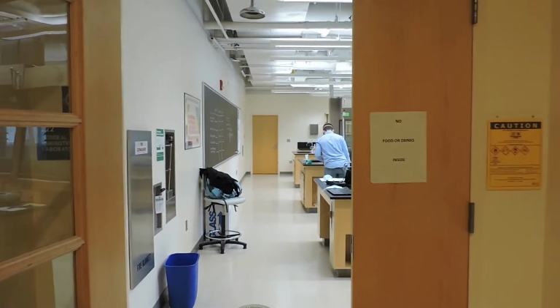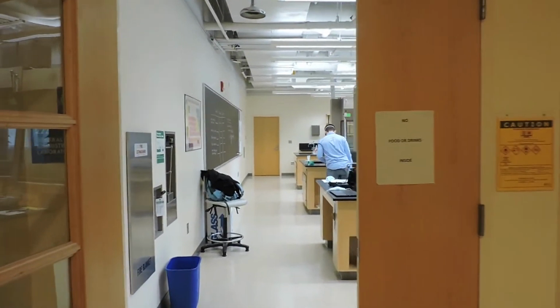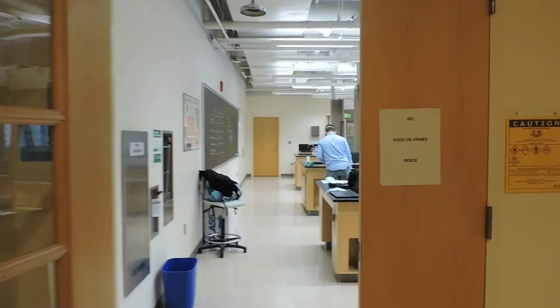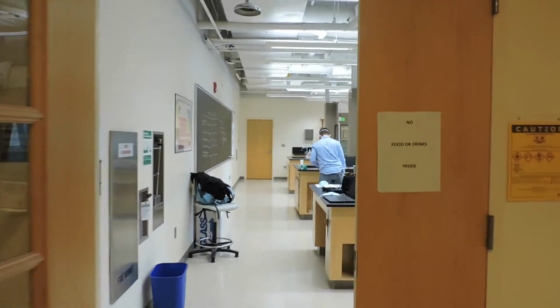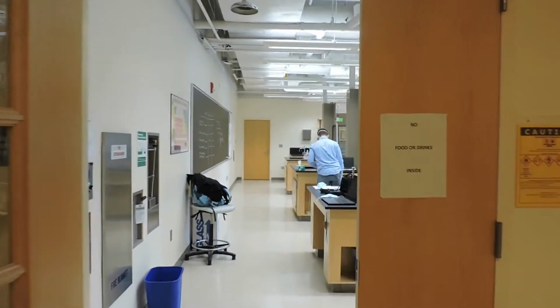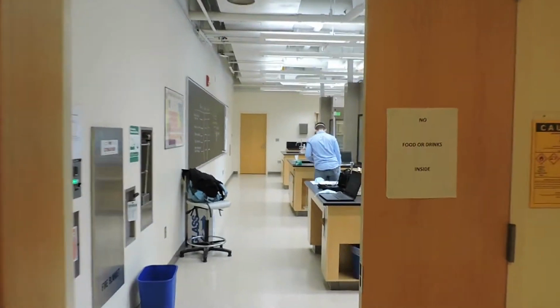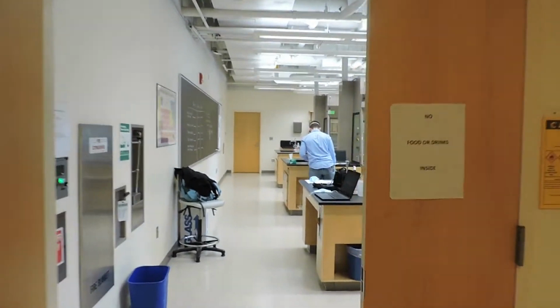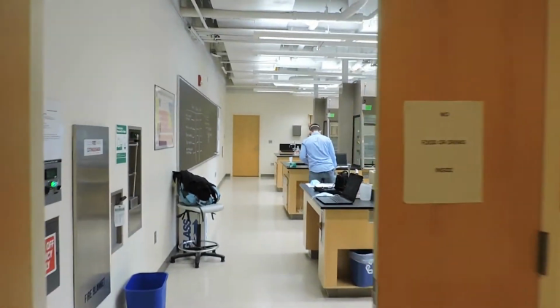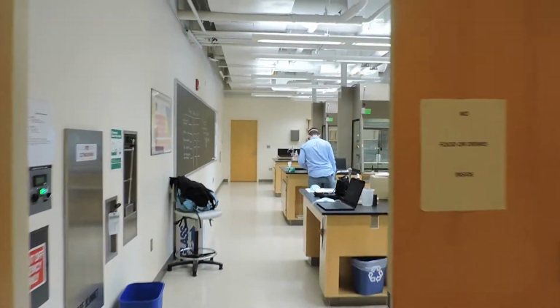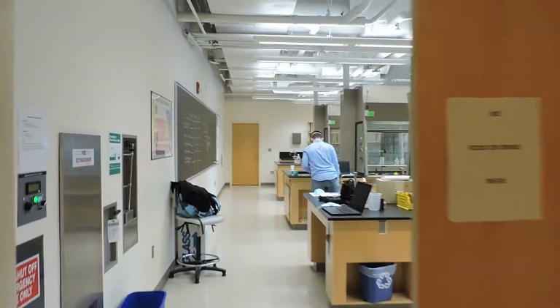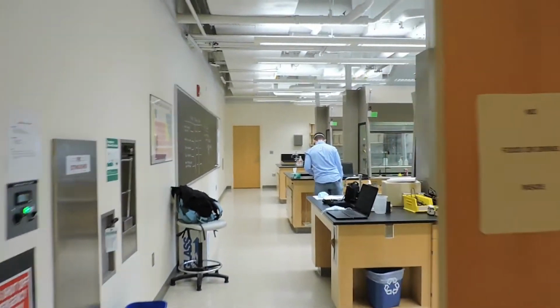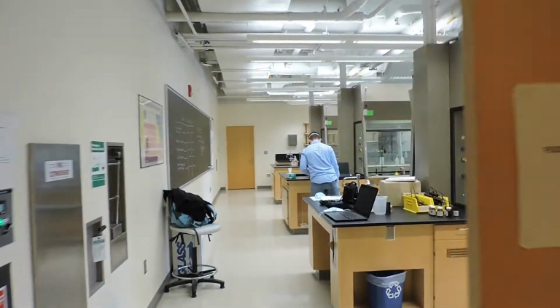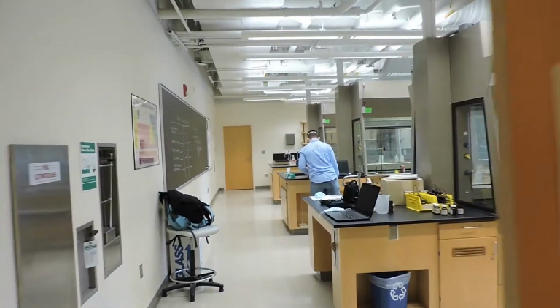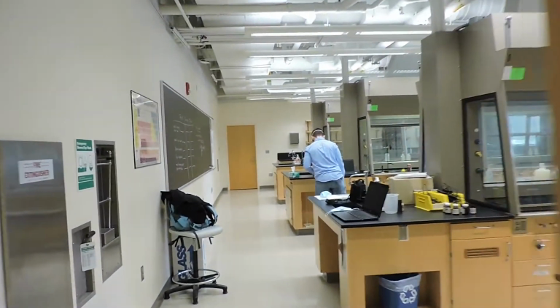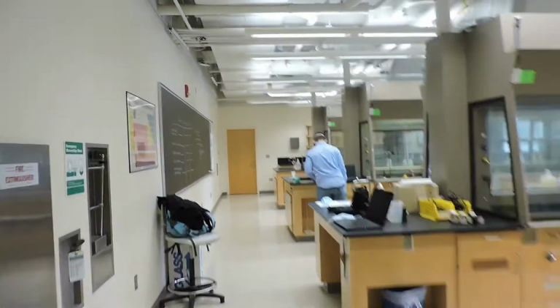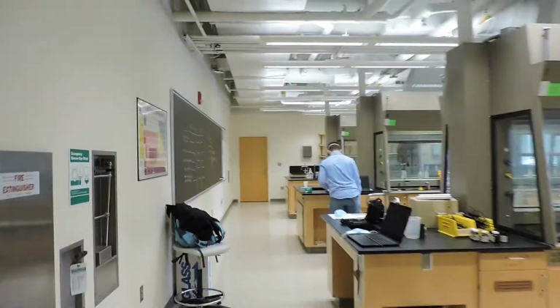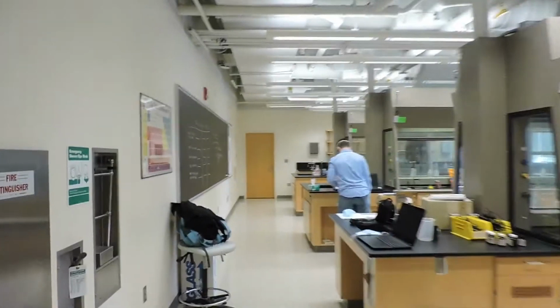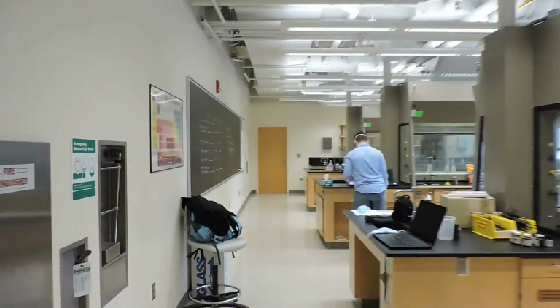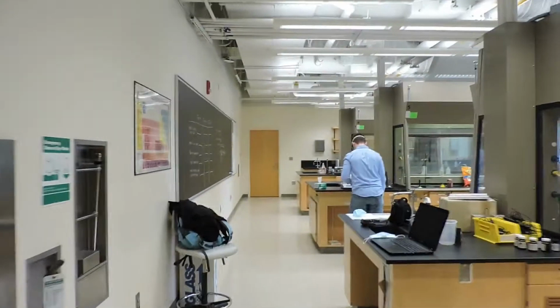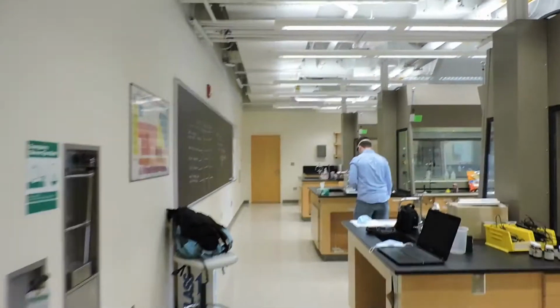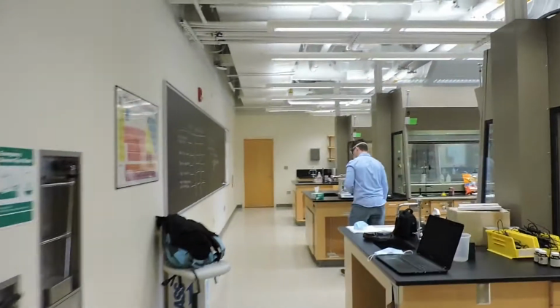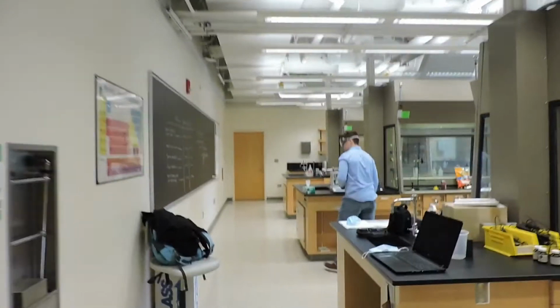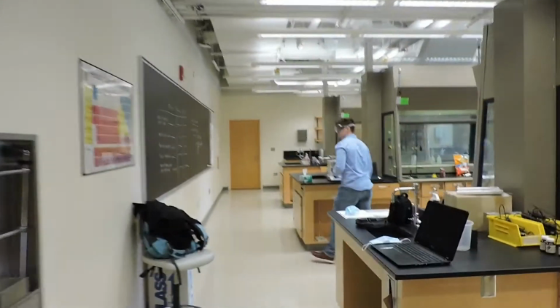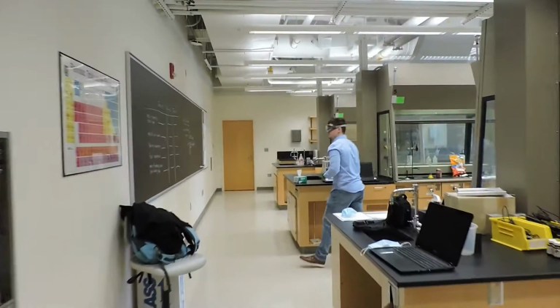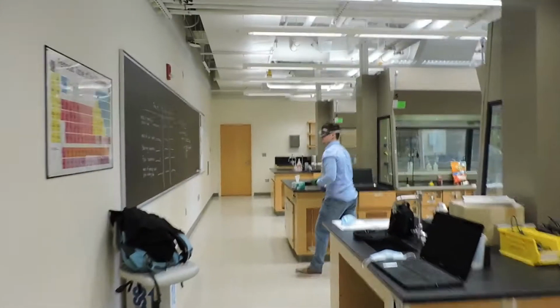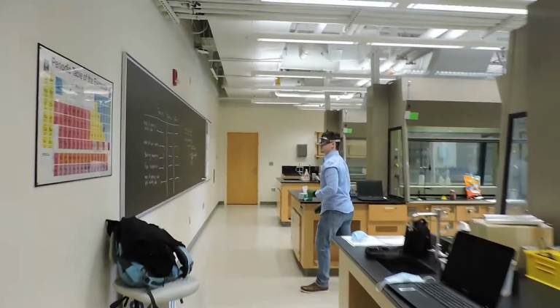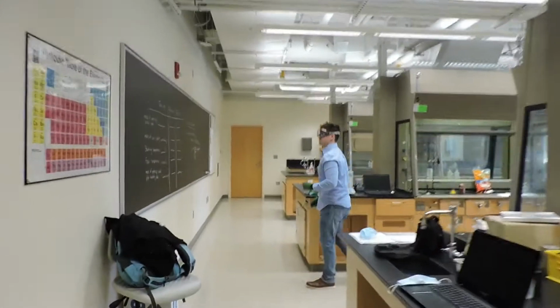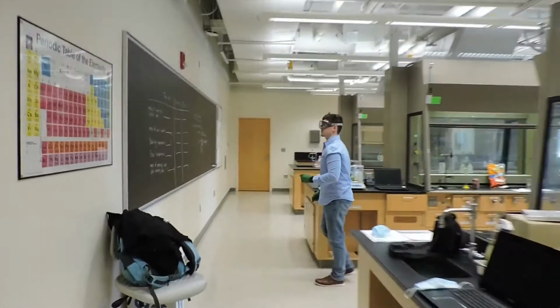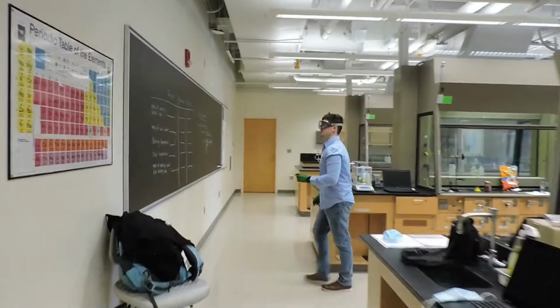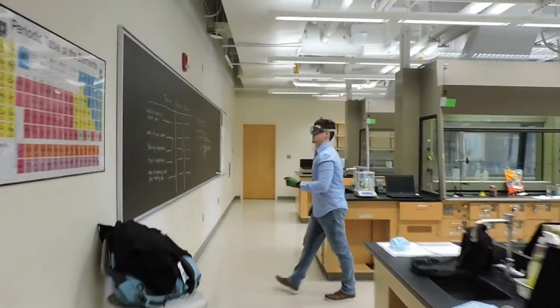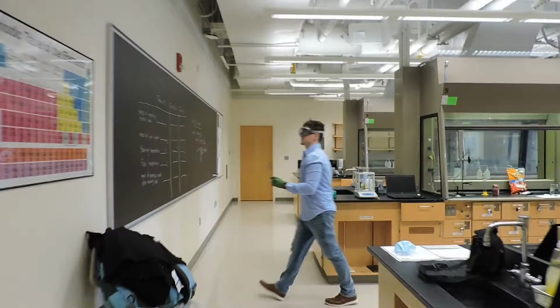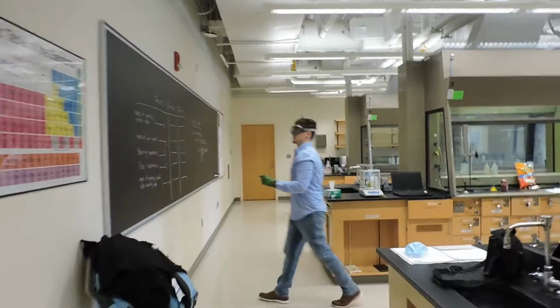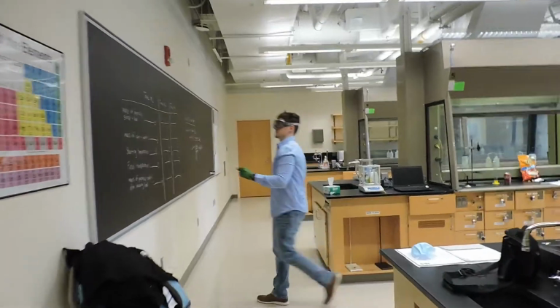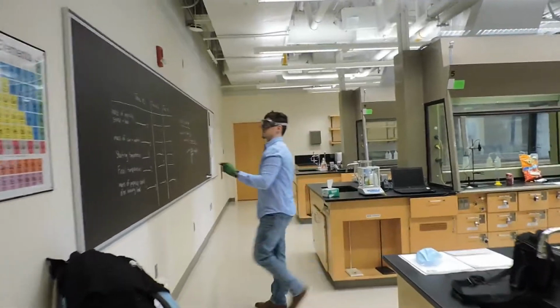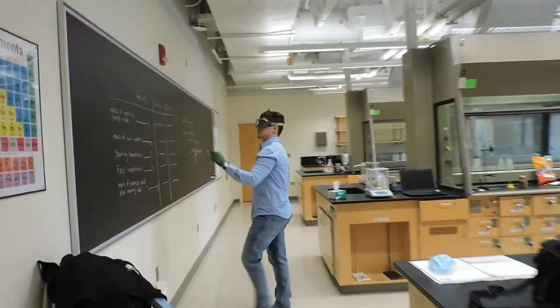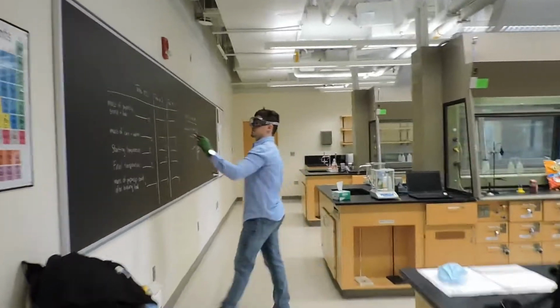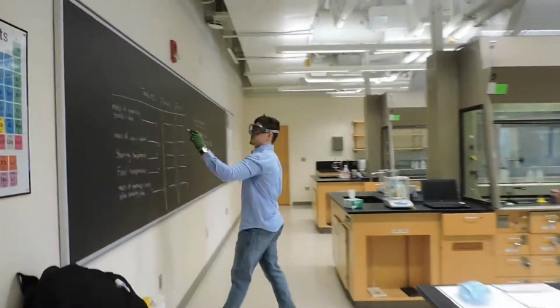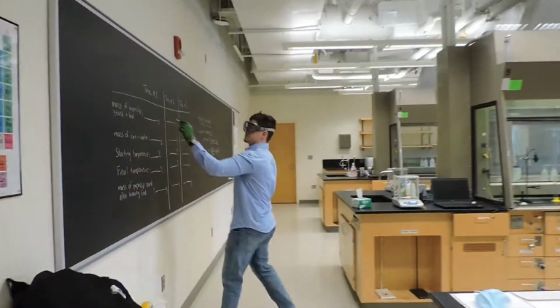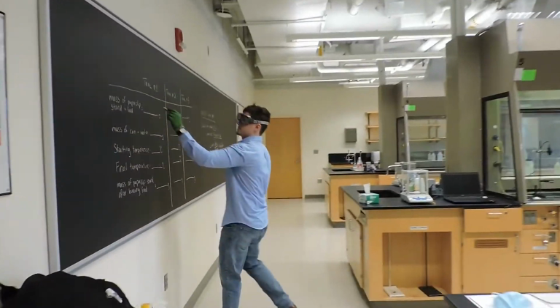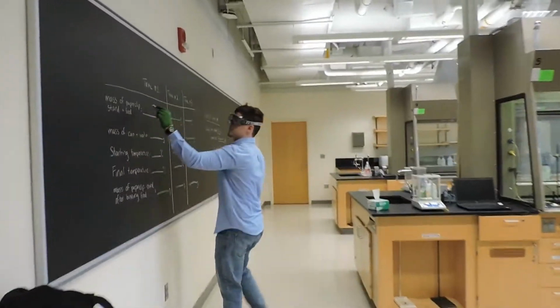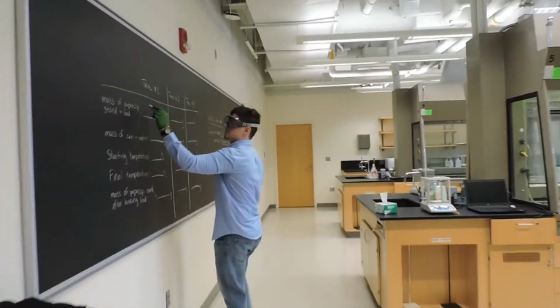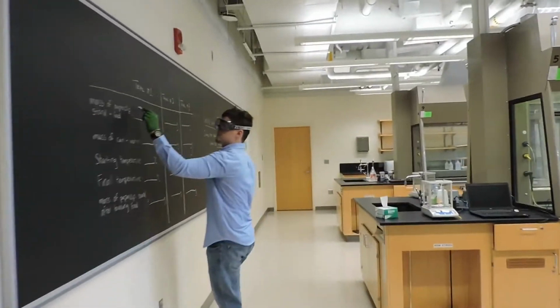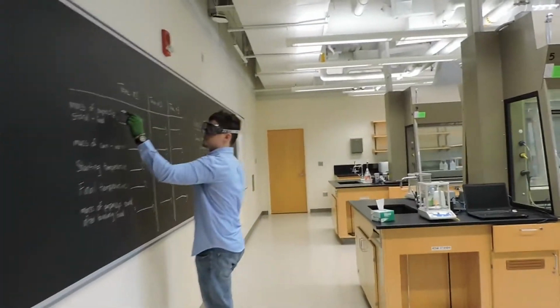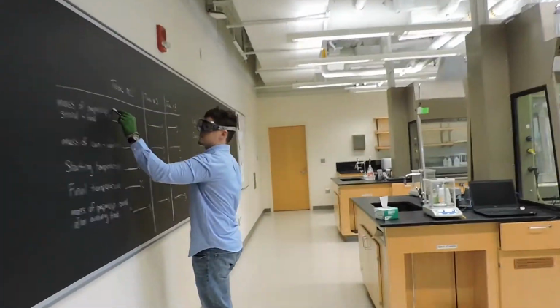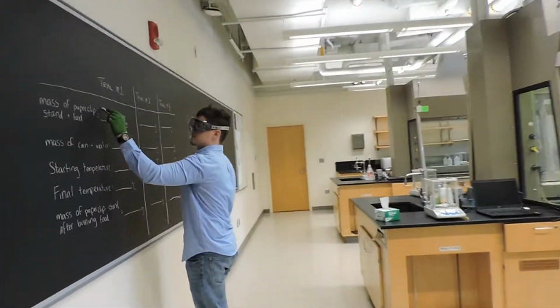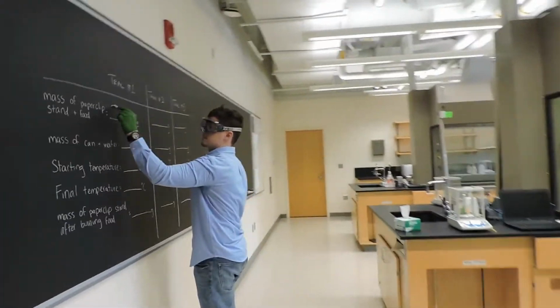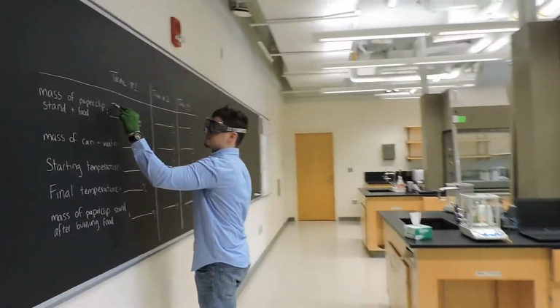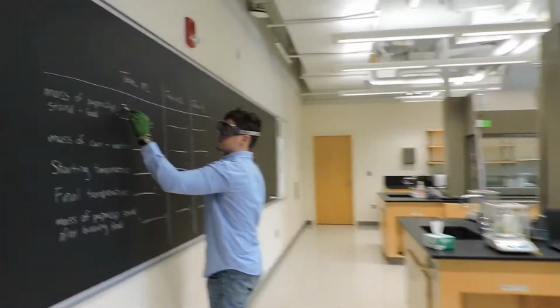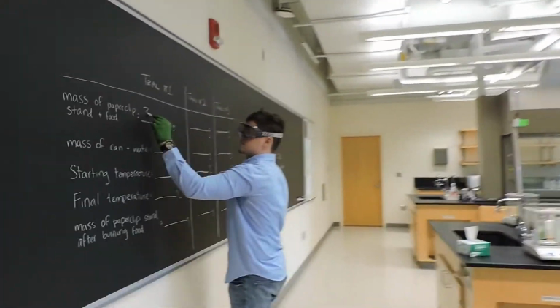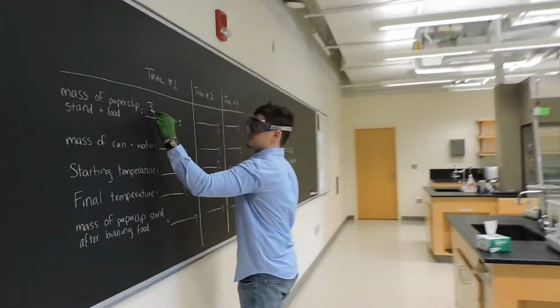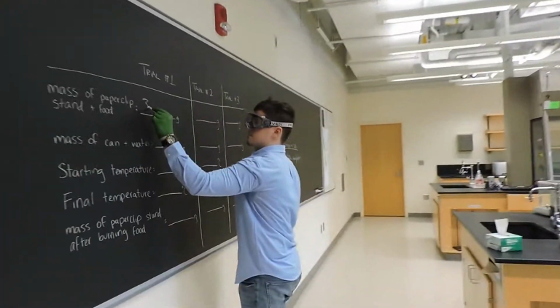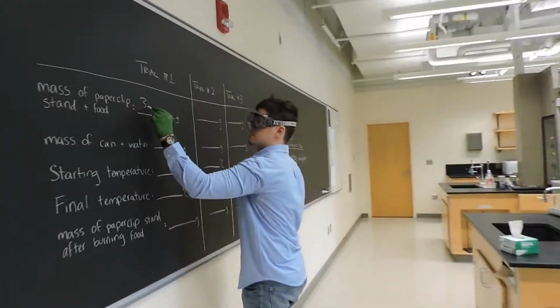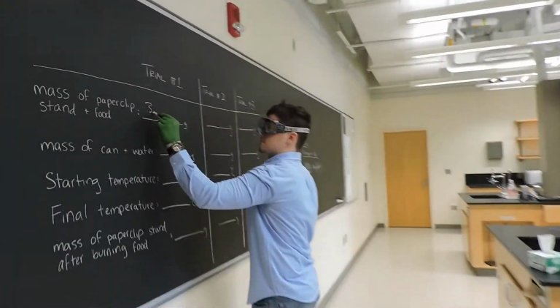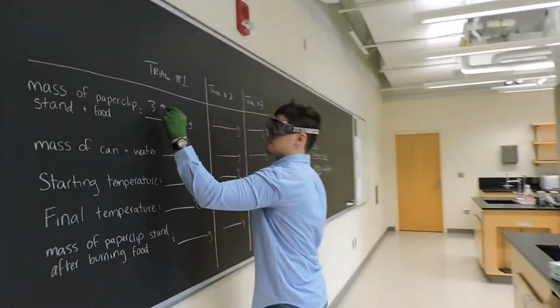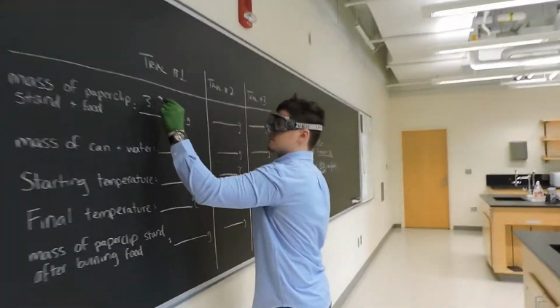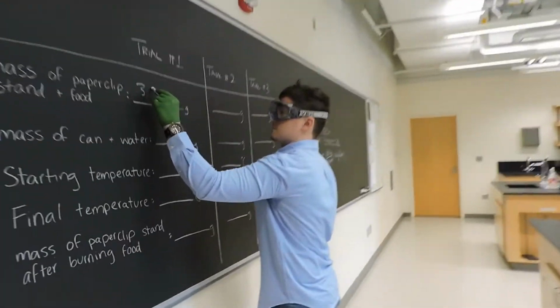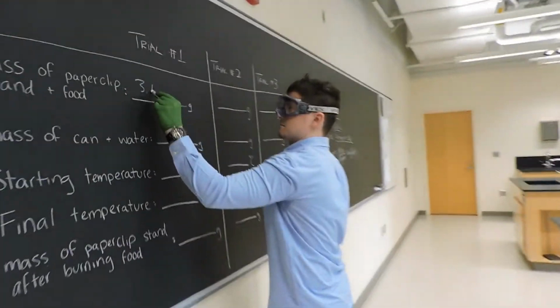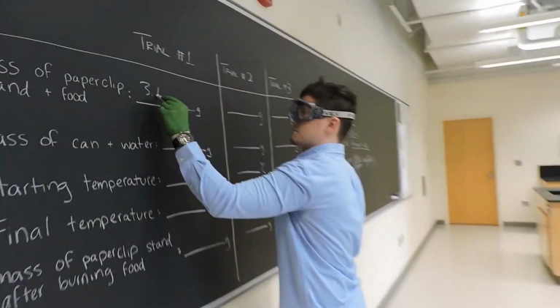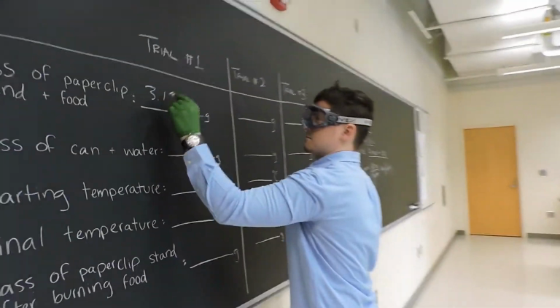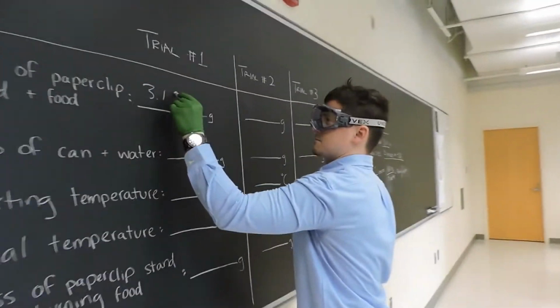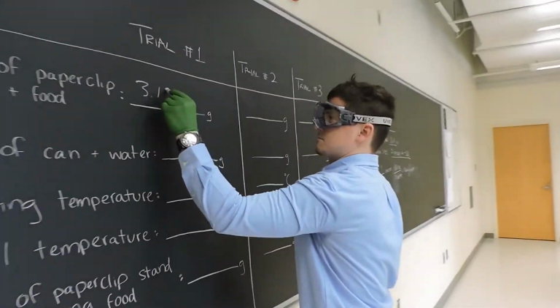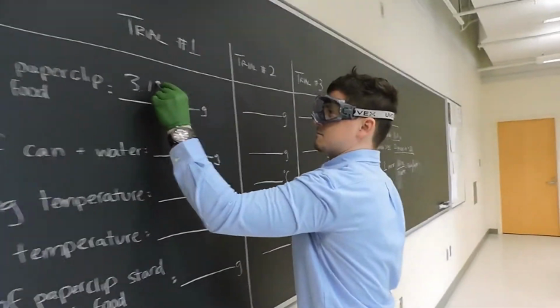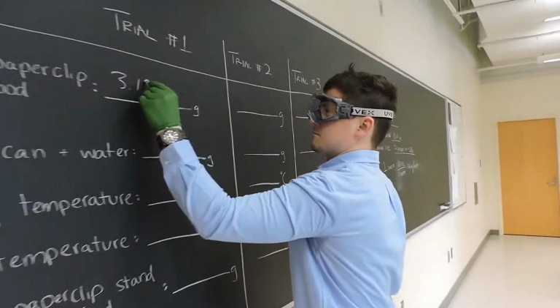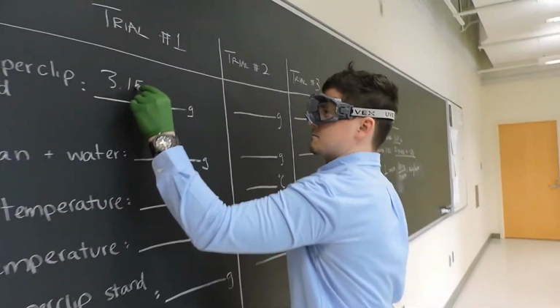Welcome to lab! Today we will be doing the energy content of food with Jared!